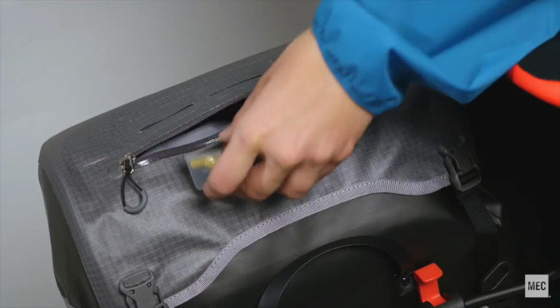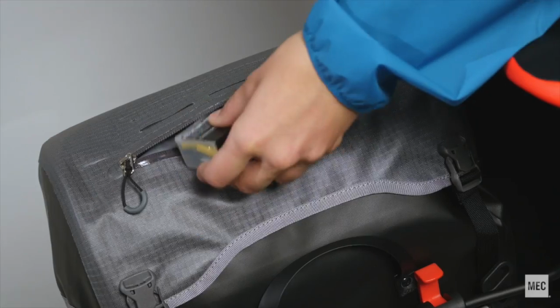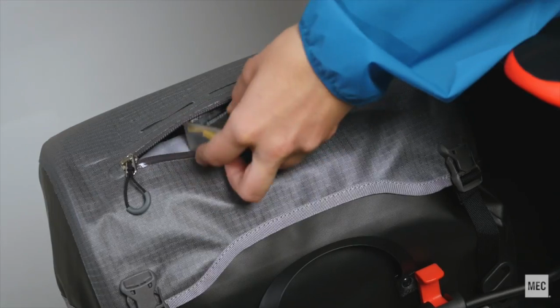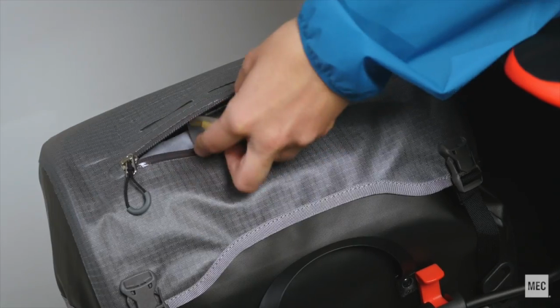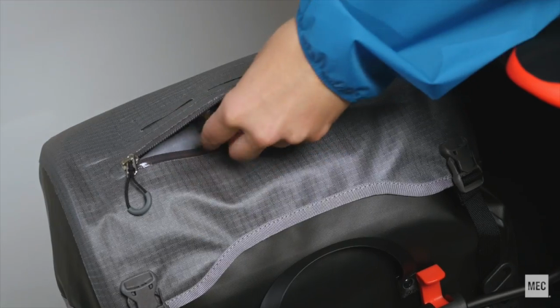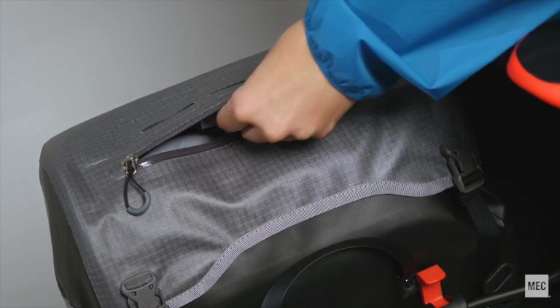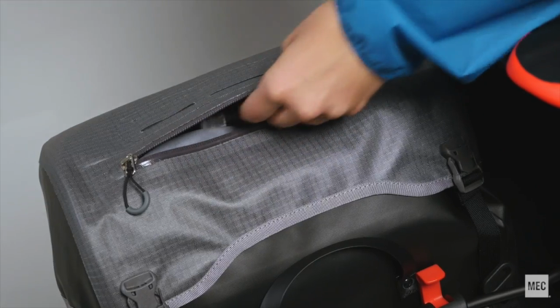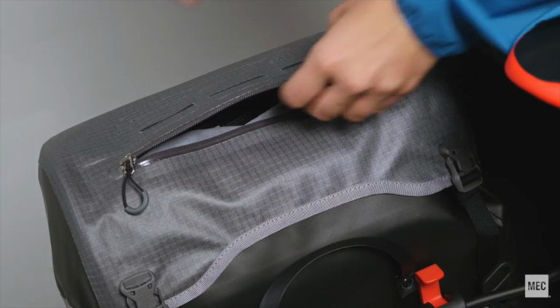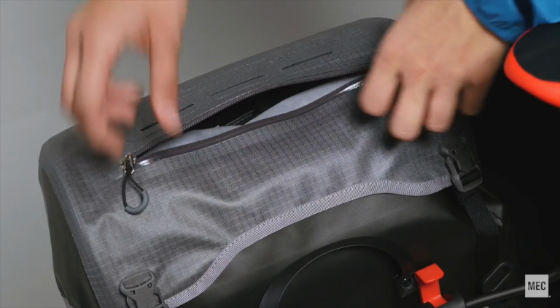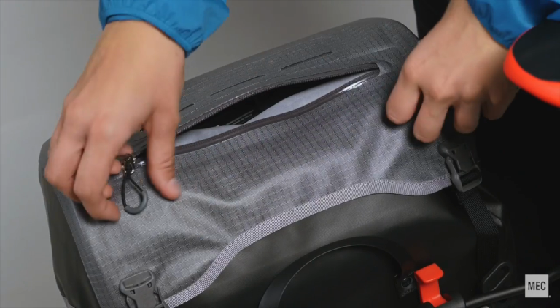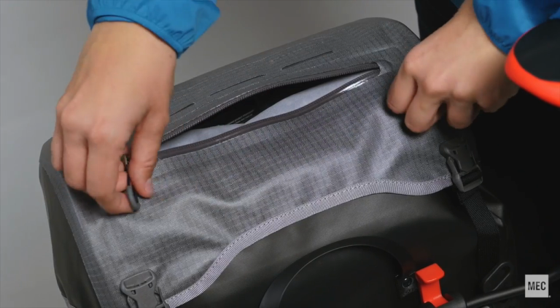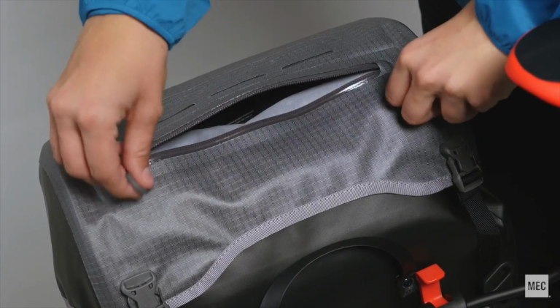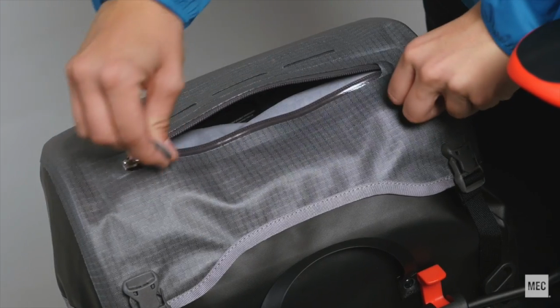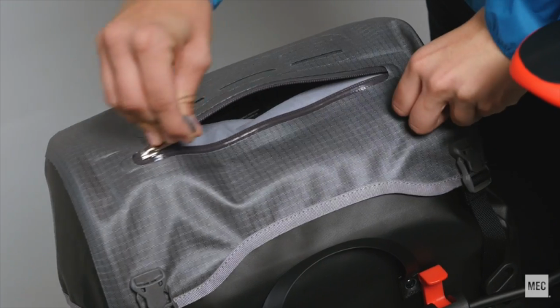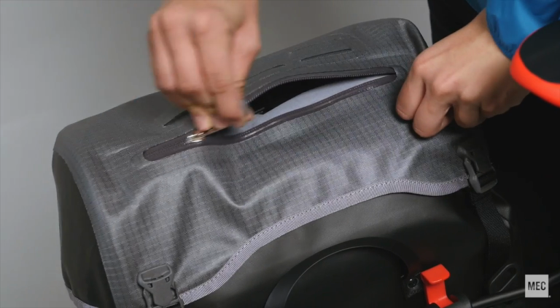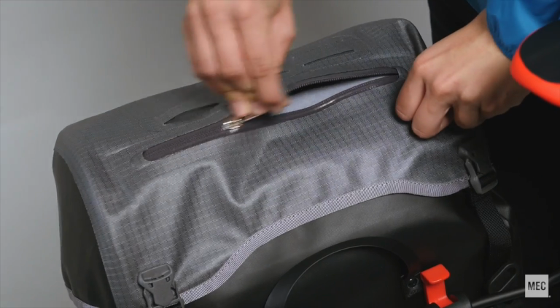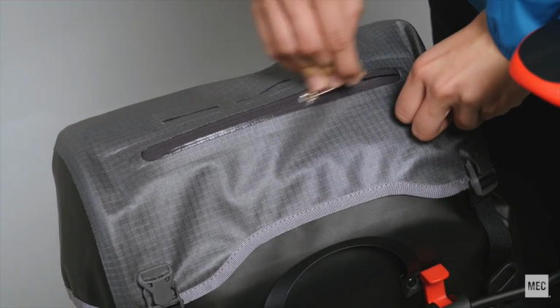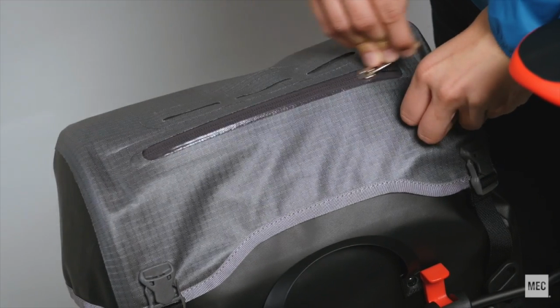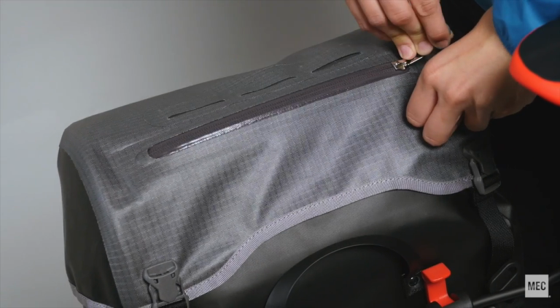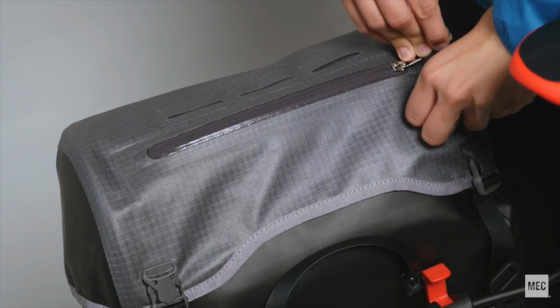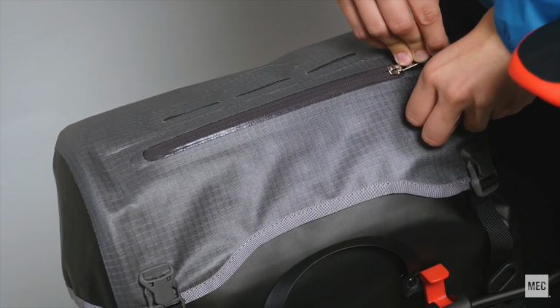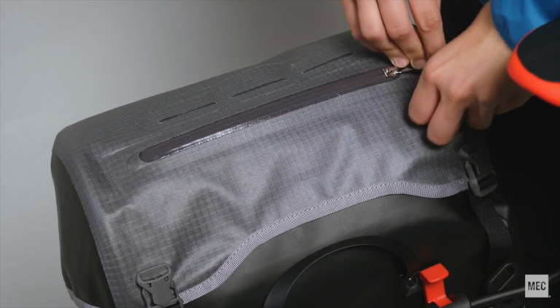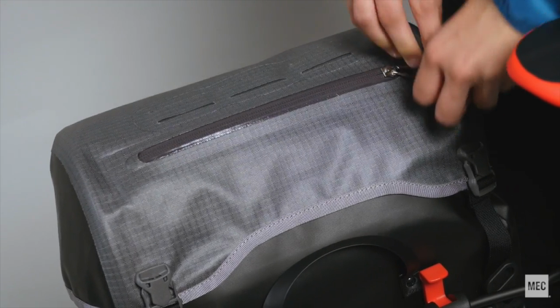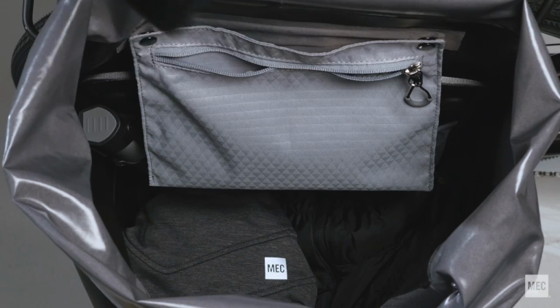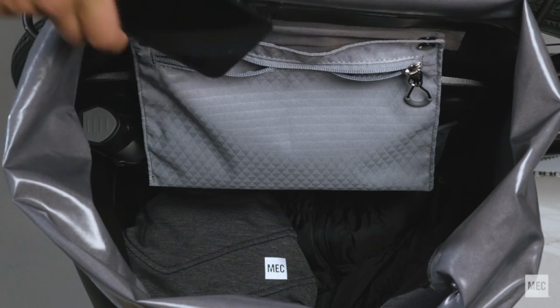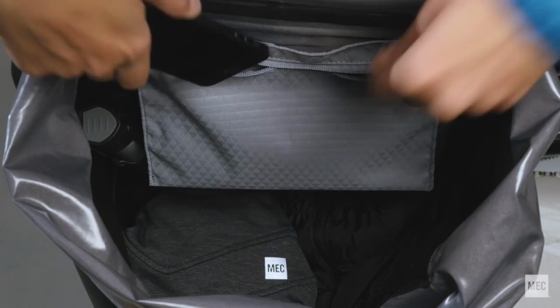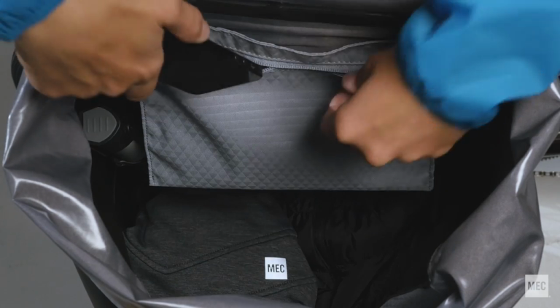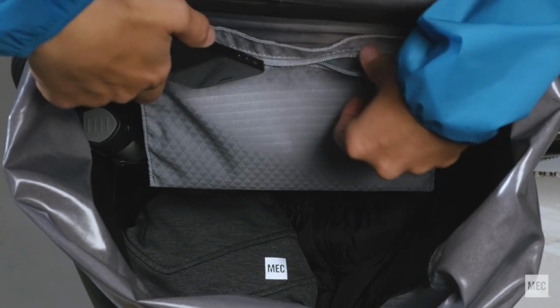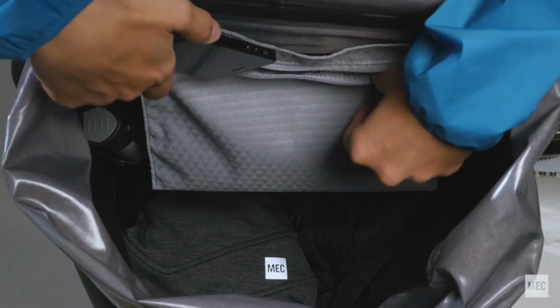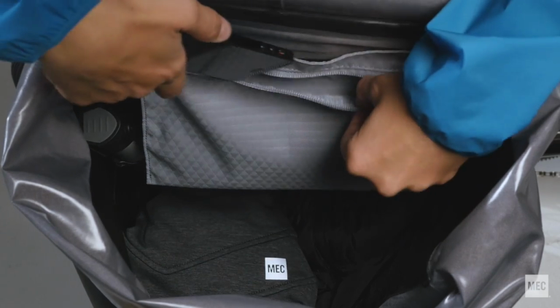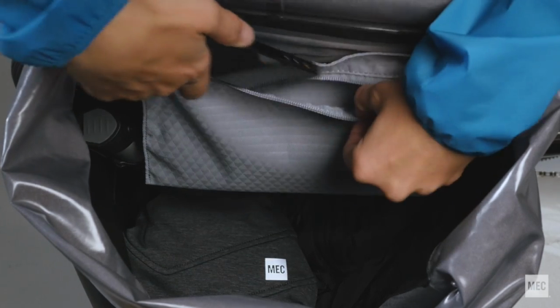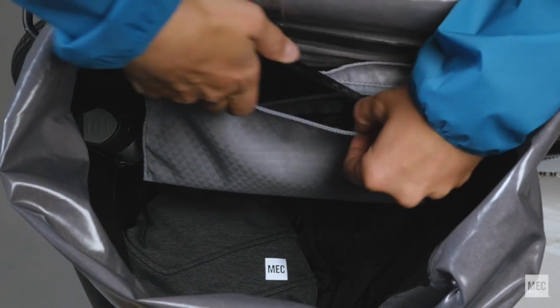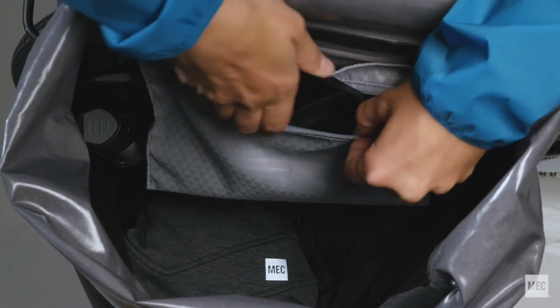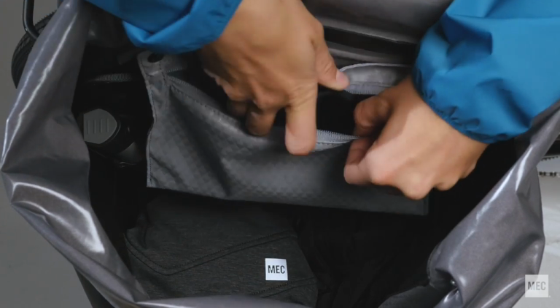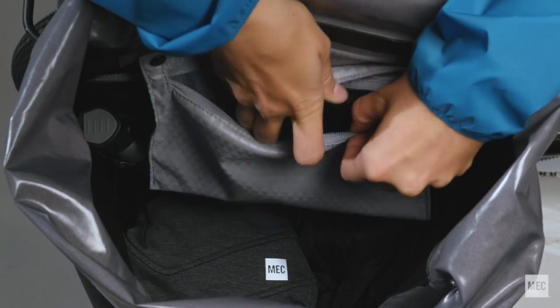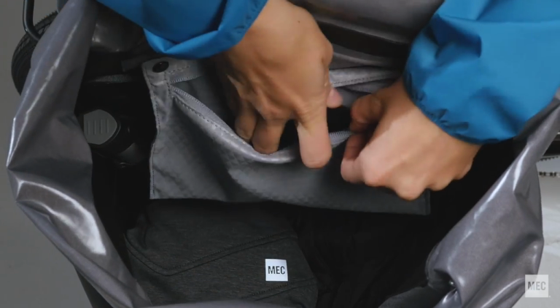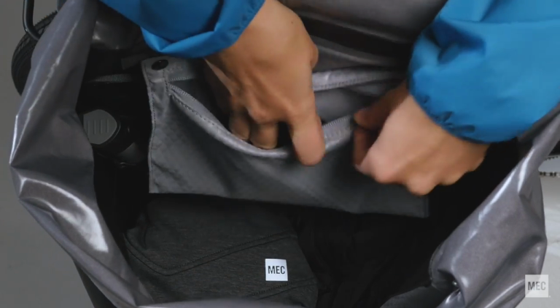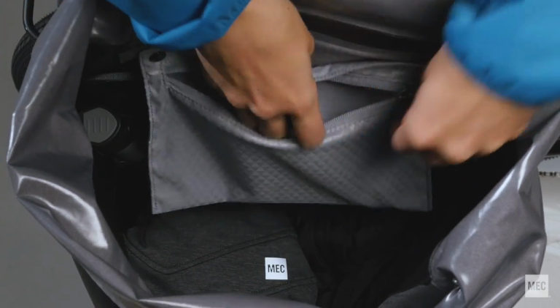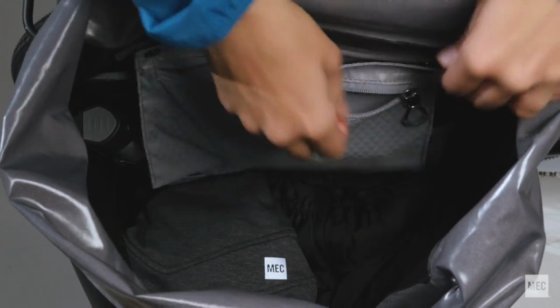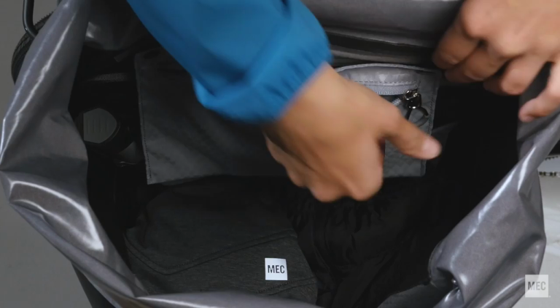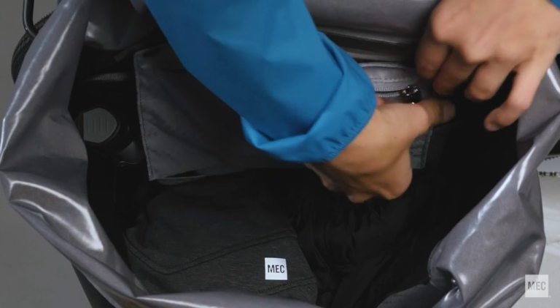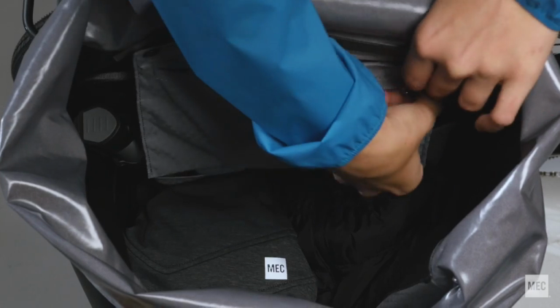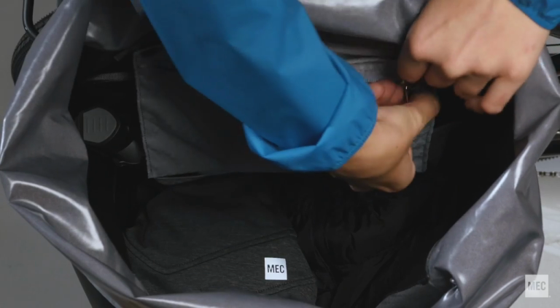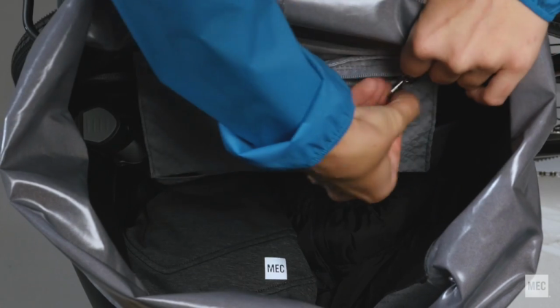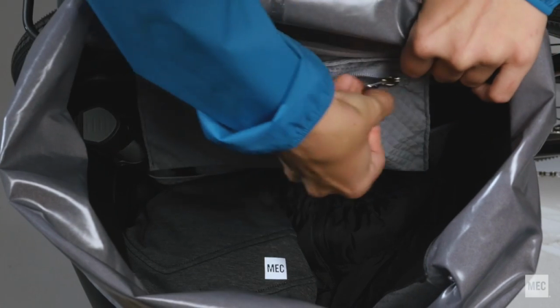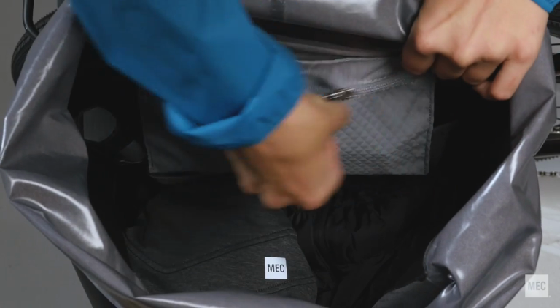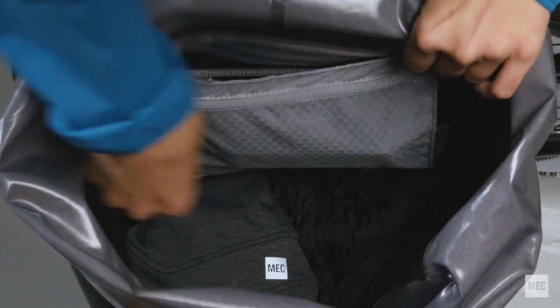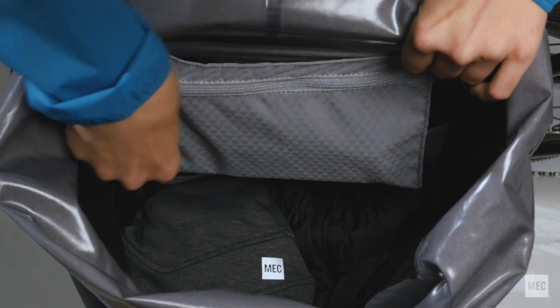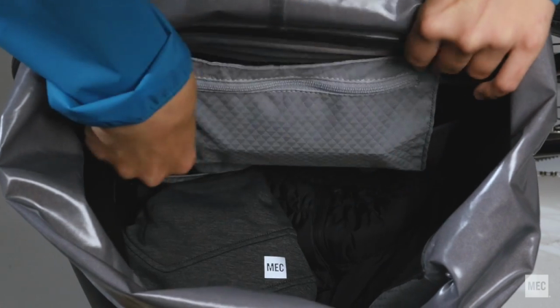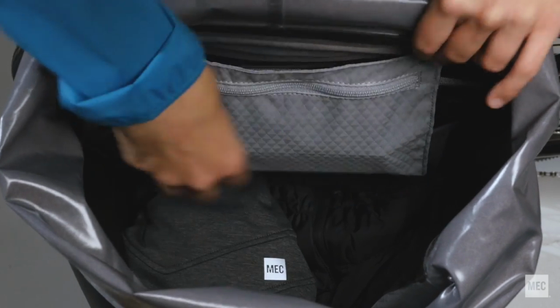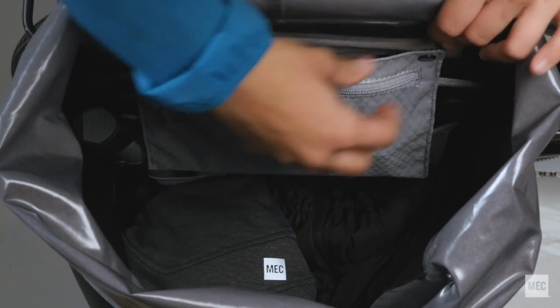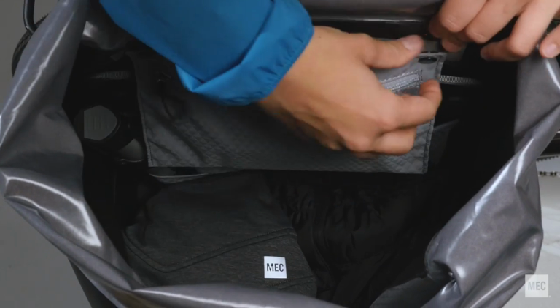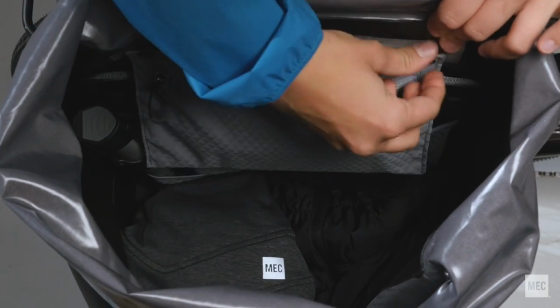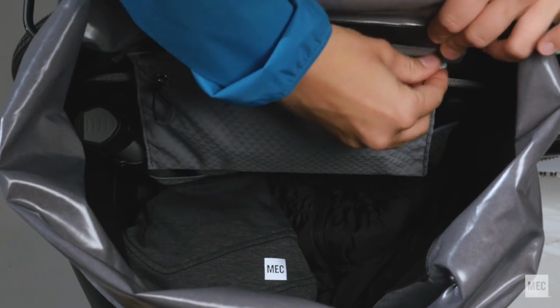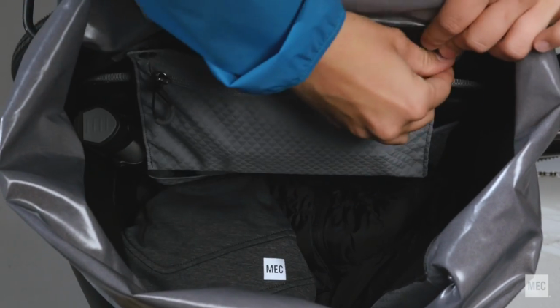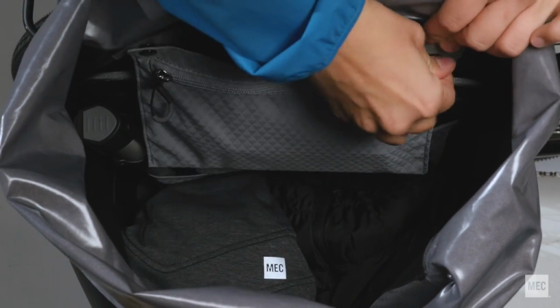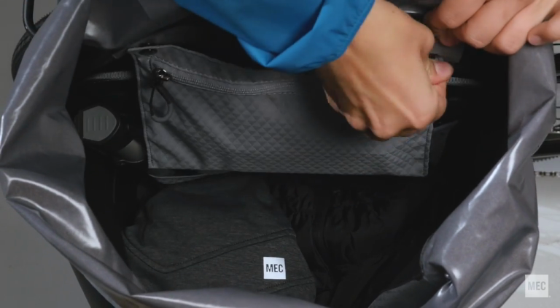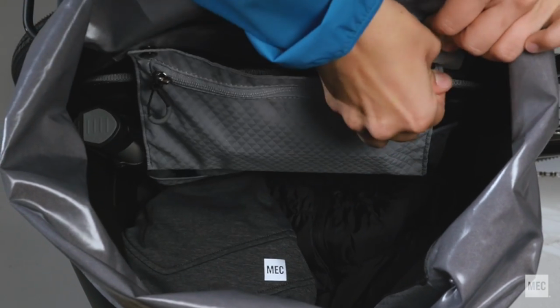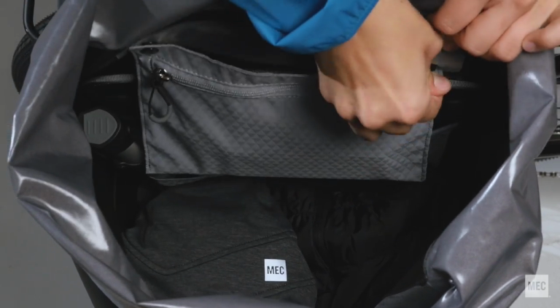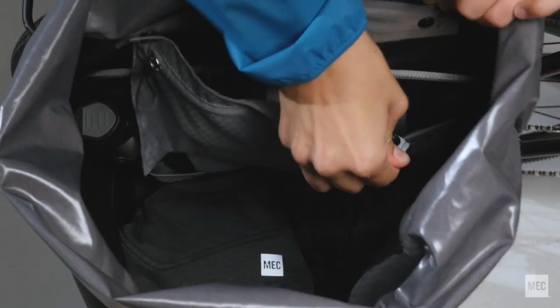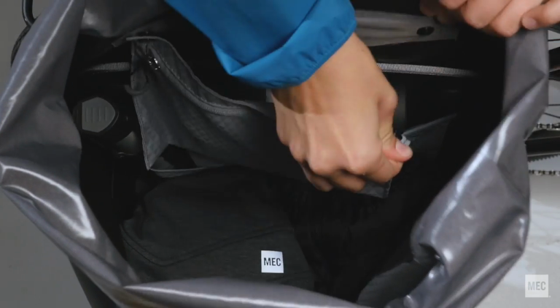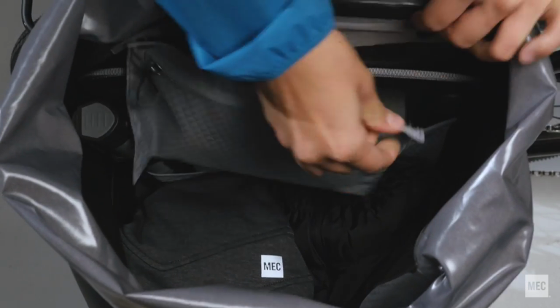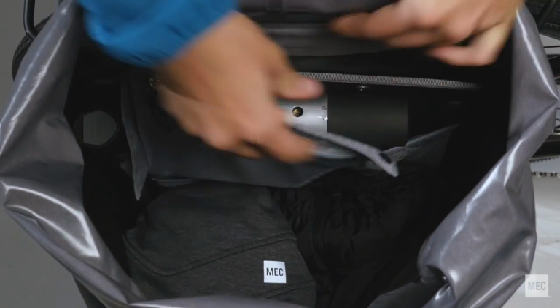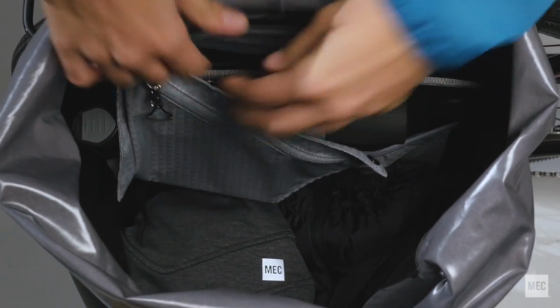Pockets include a waterproof zippered pocket on the lid, internal drop-in pockets for your U-lock and pump, and a removable zippered pocket for your valuables.